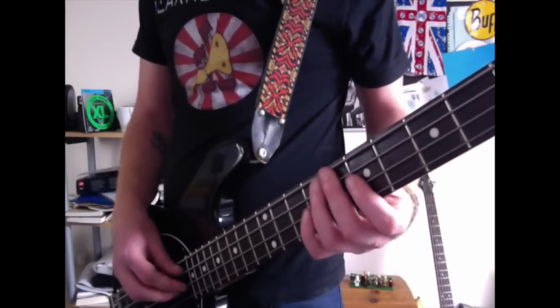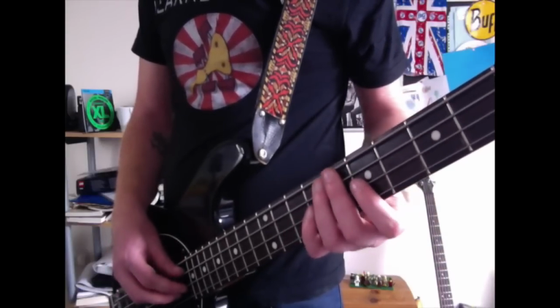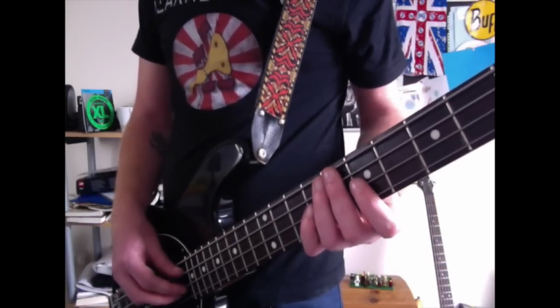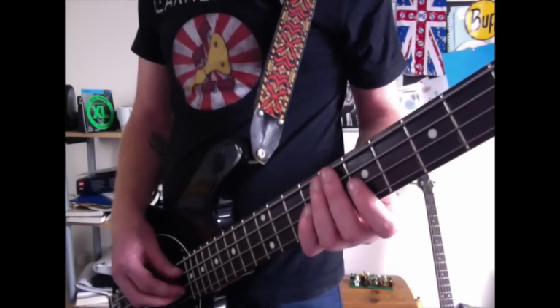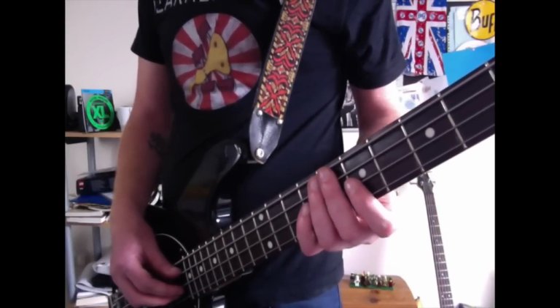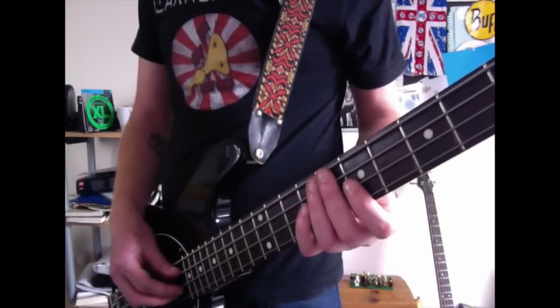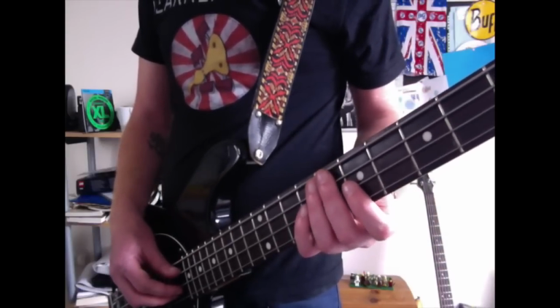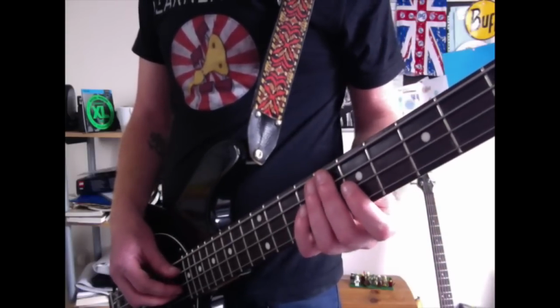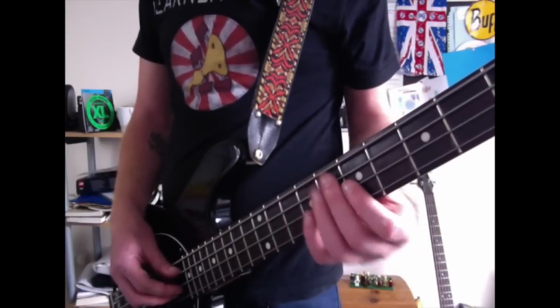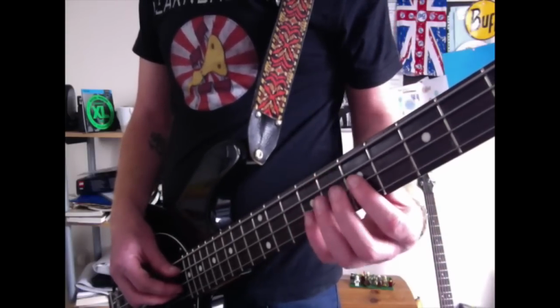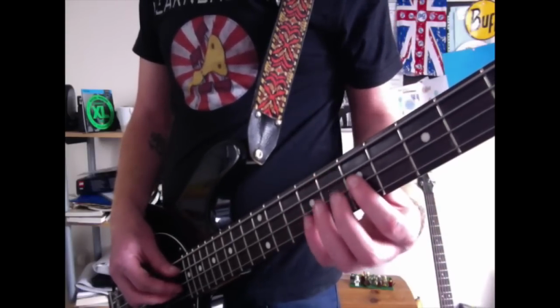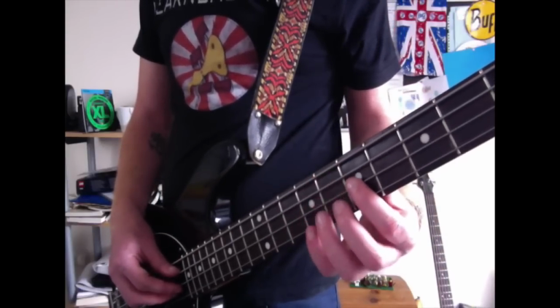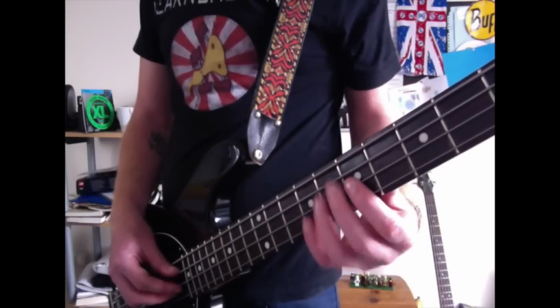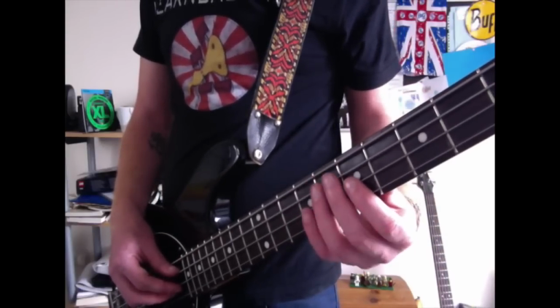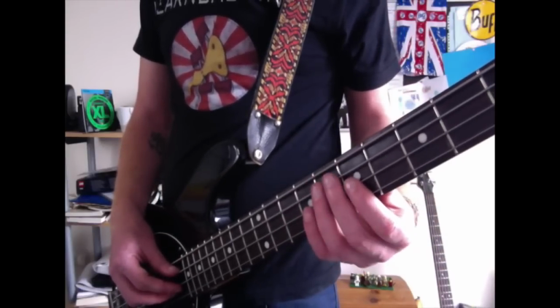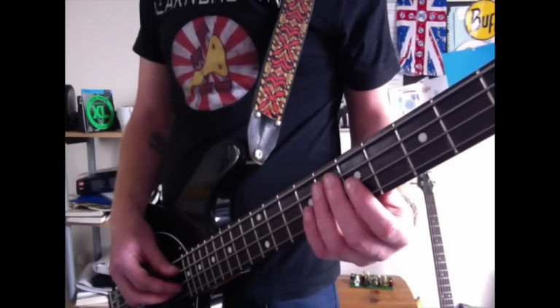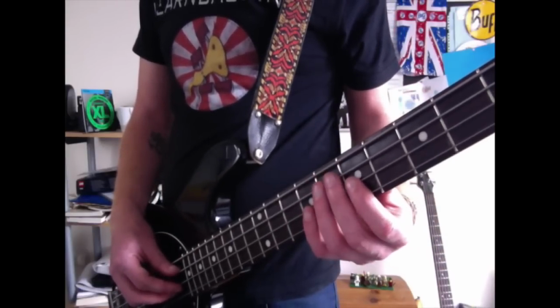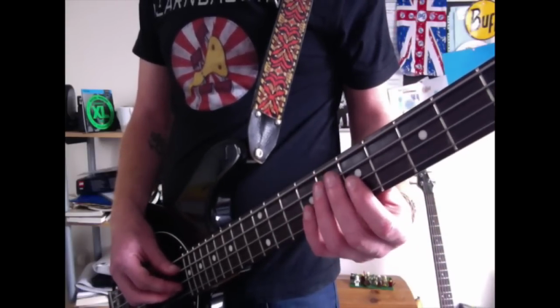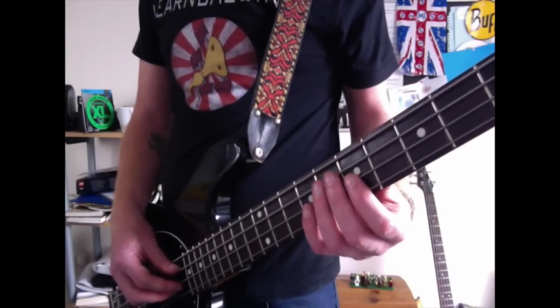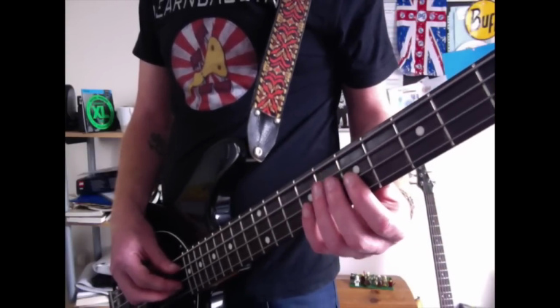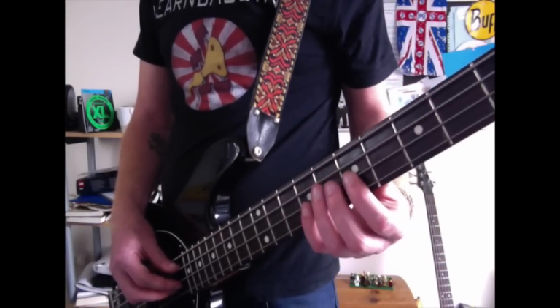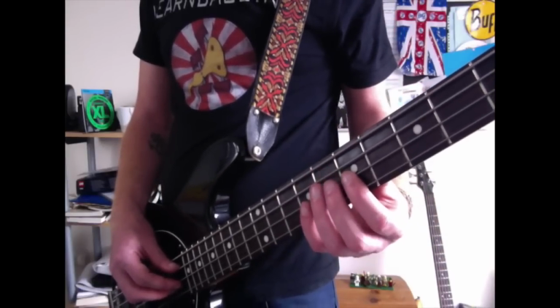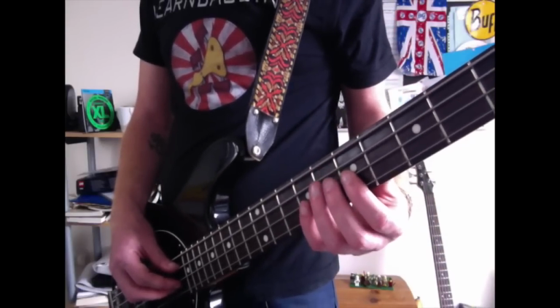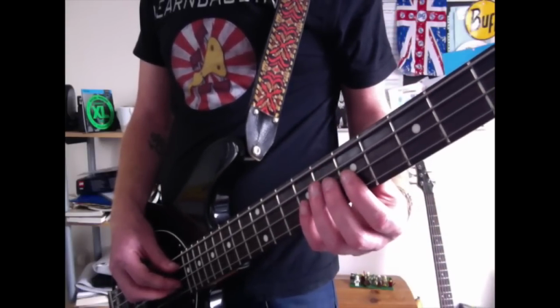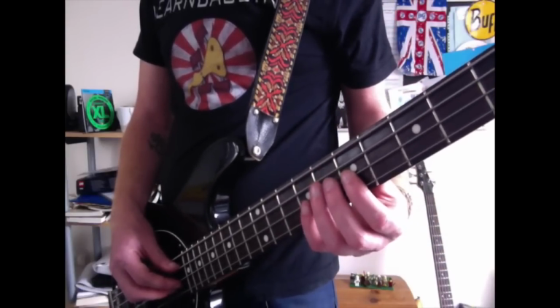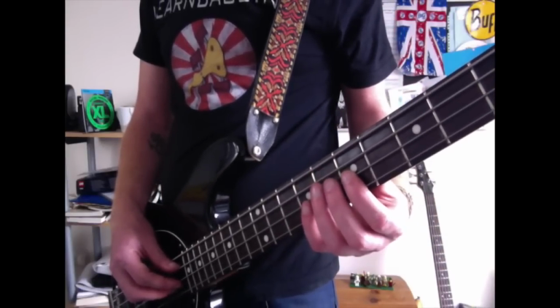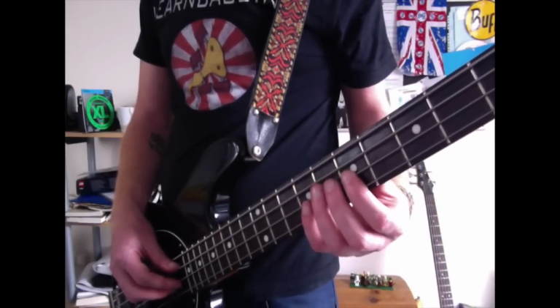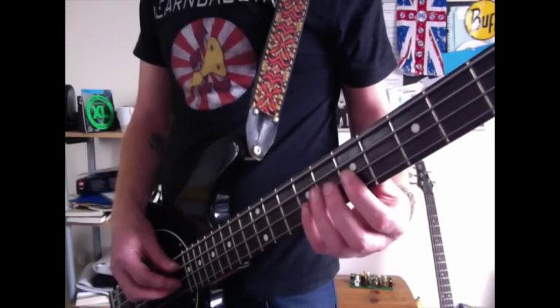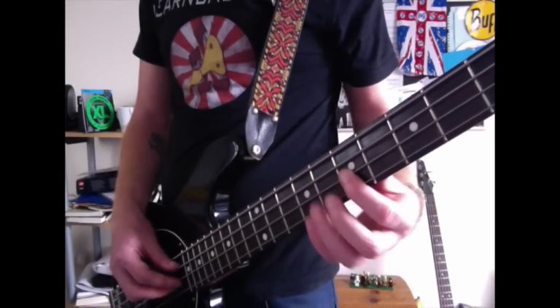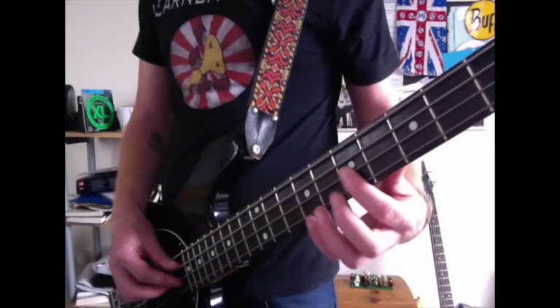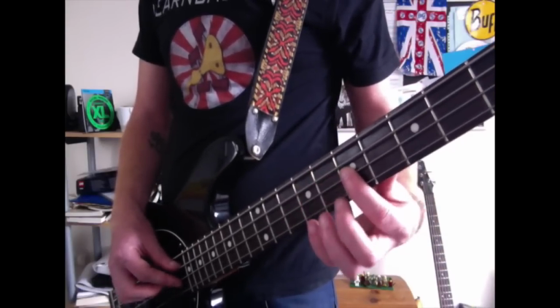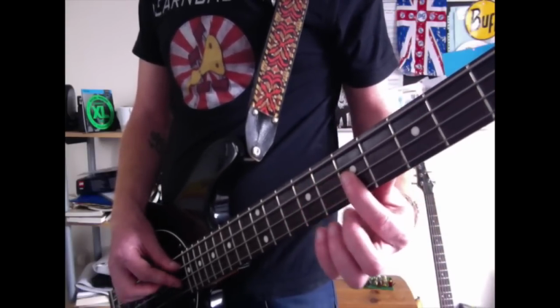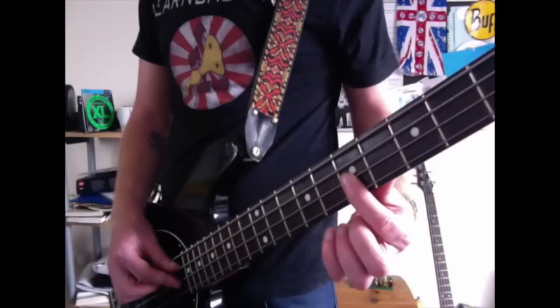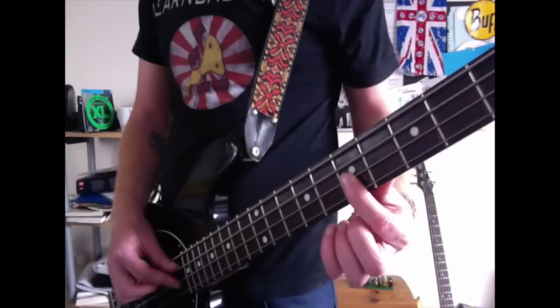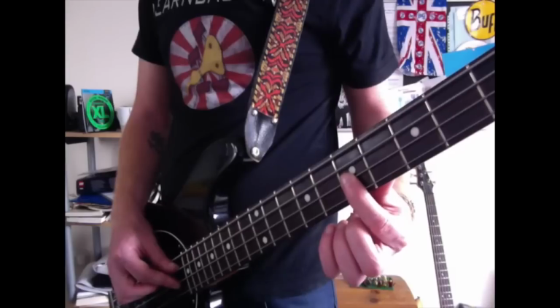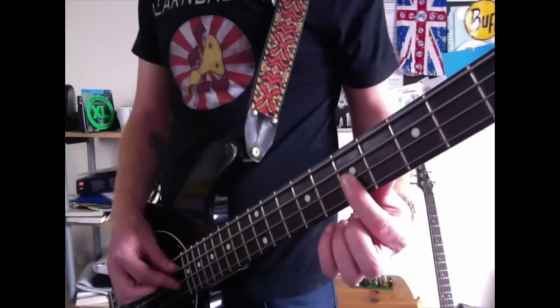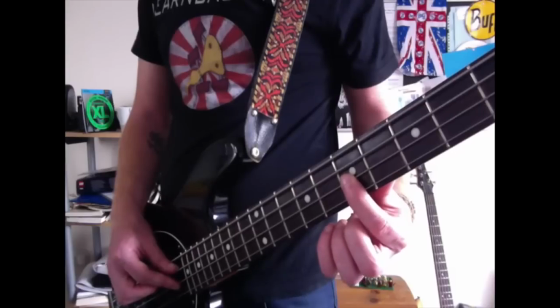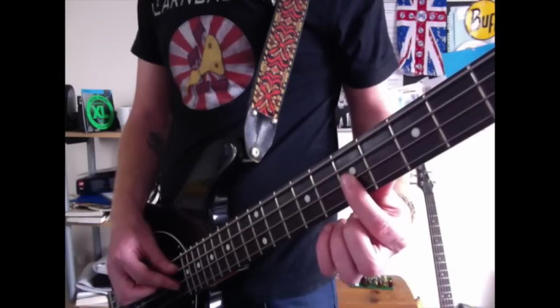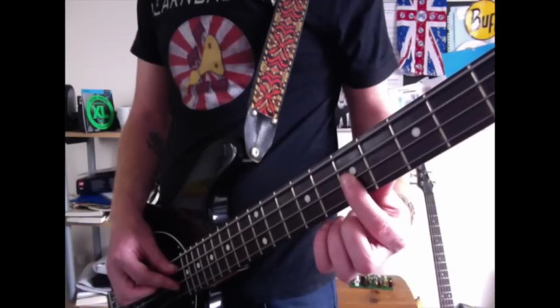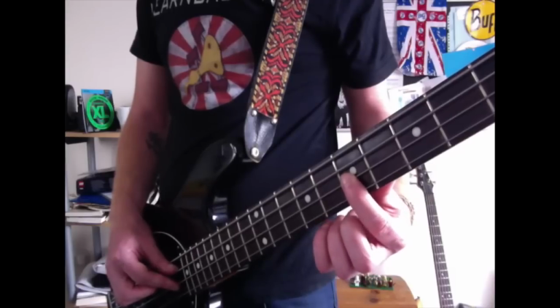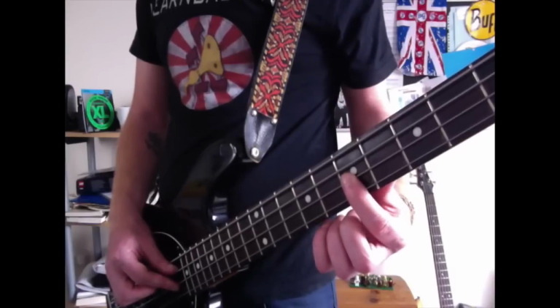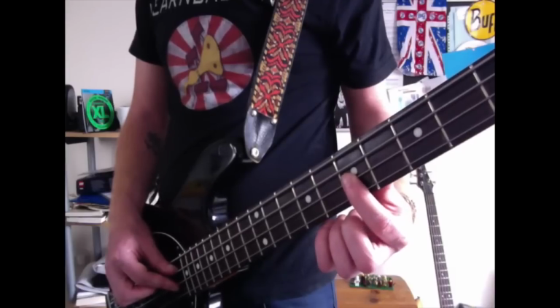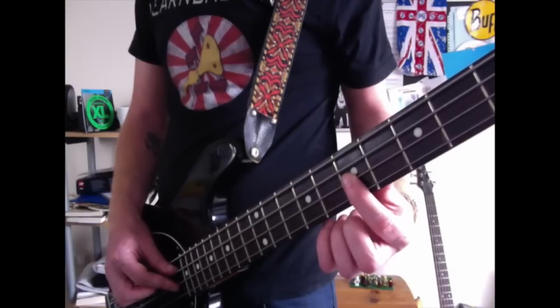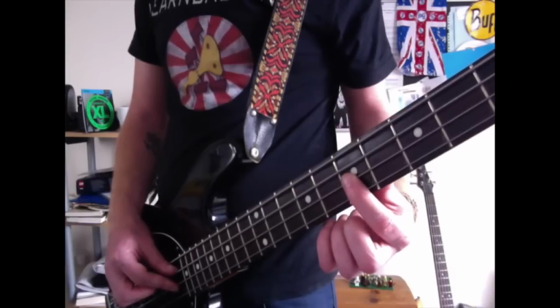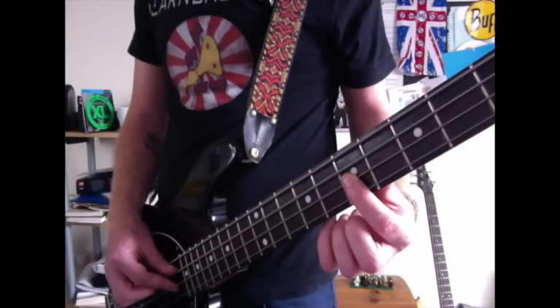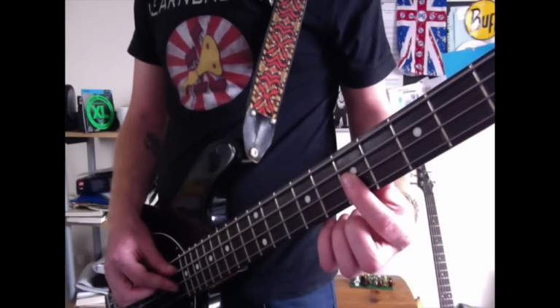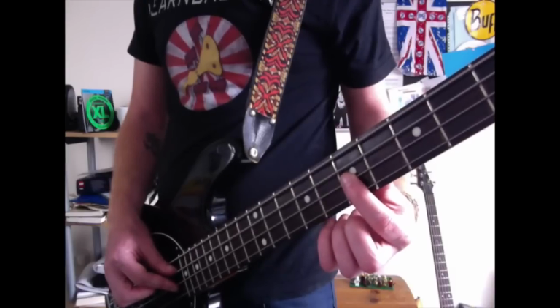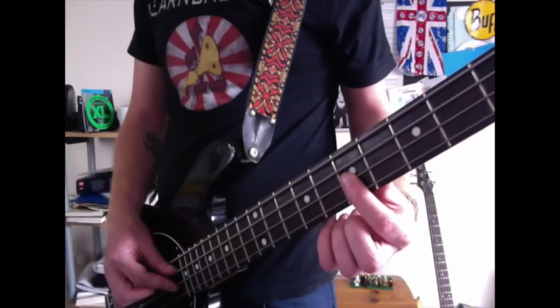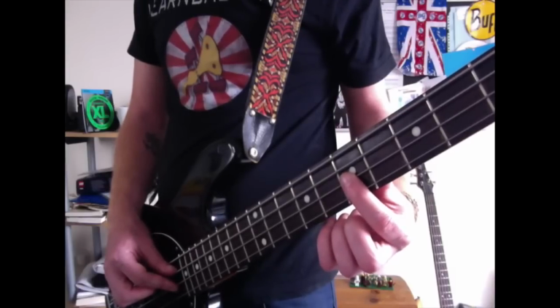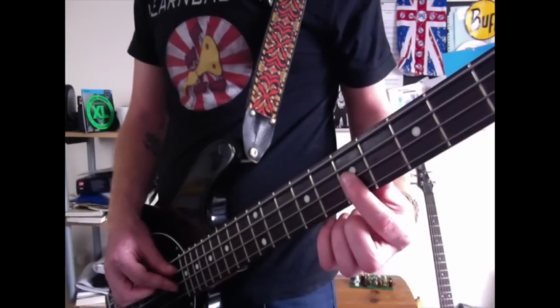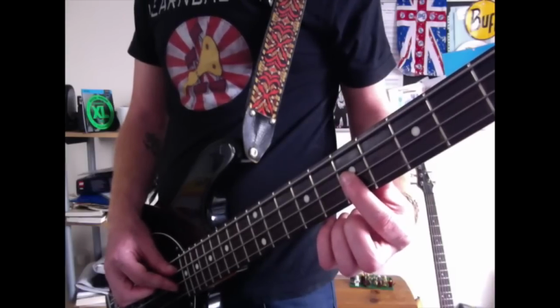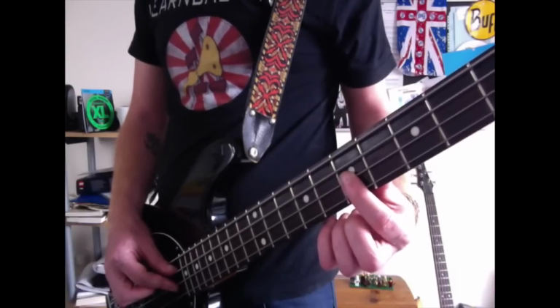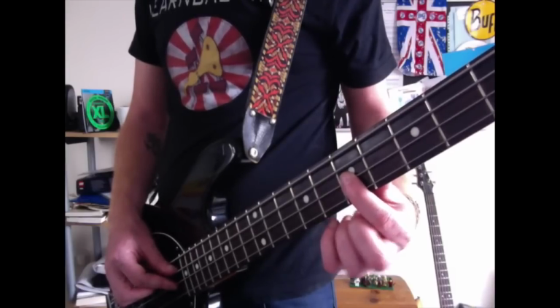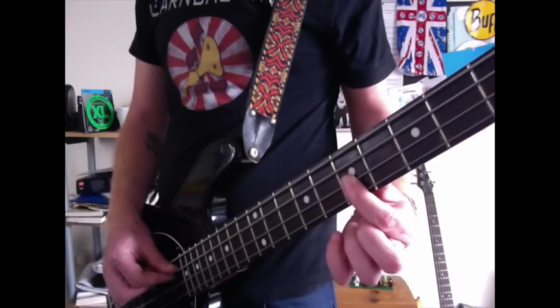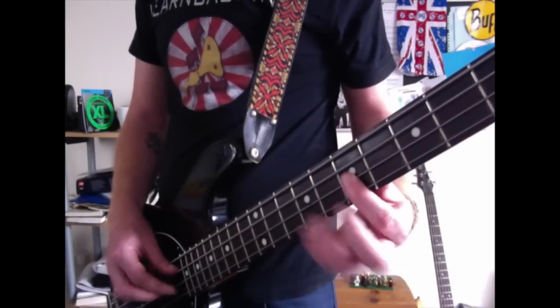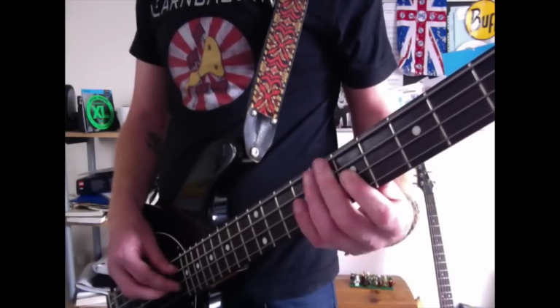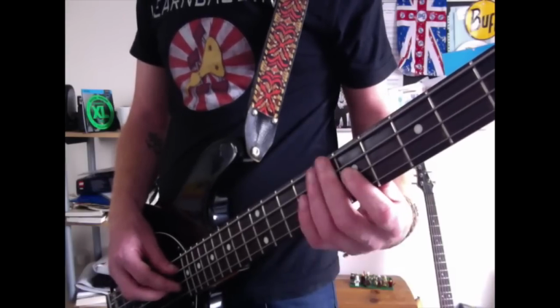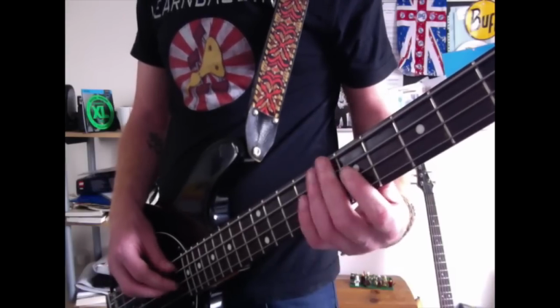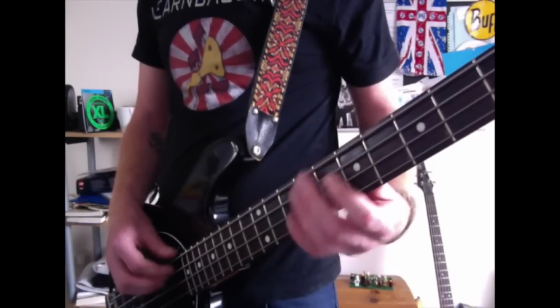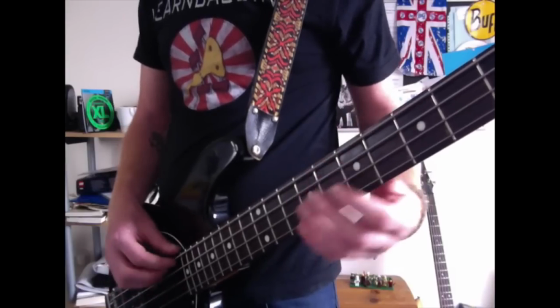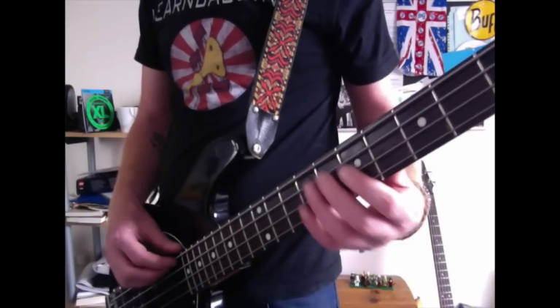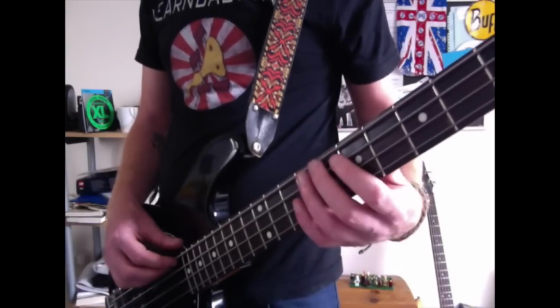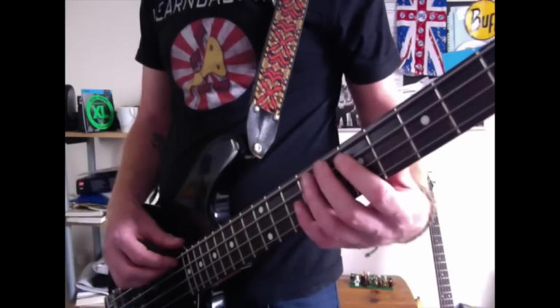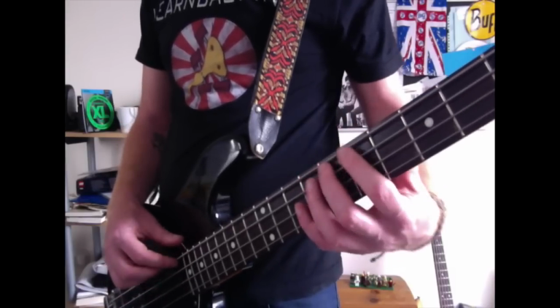And we're going to finish it off by going to the 7th fret on the D string with your index finger once. Okay, so we have.